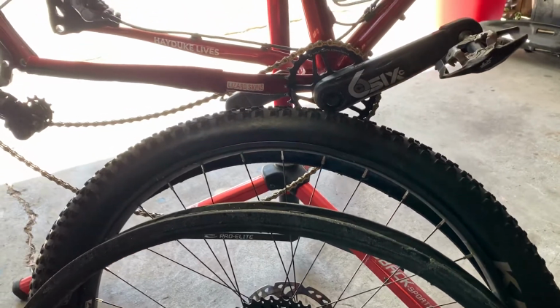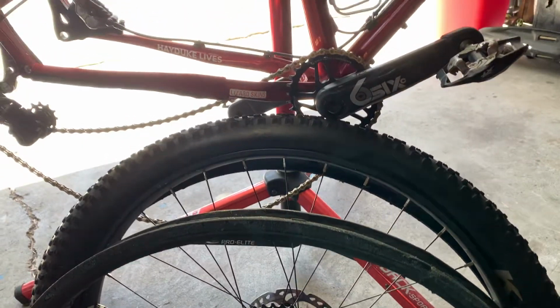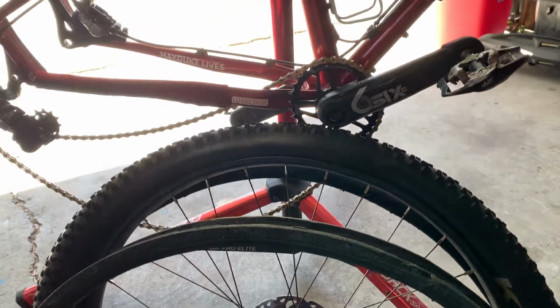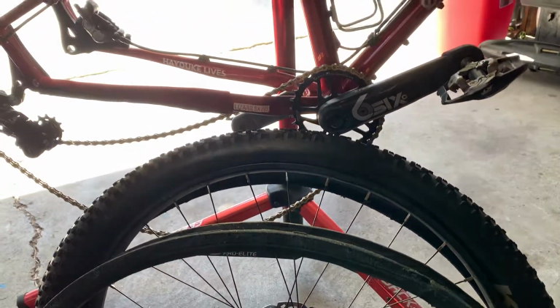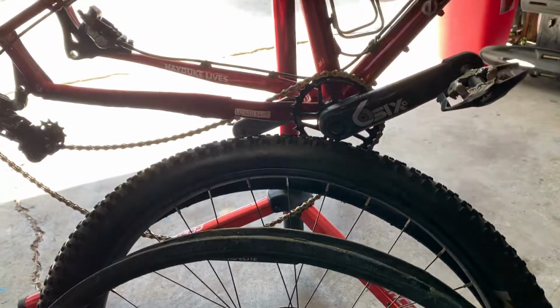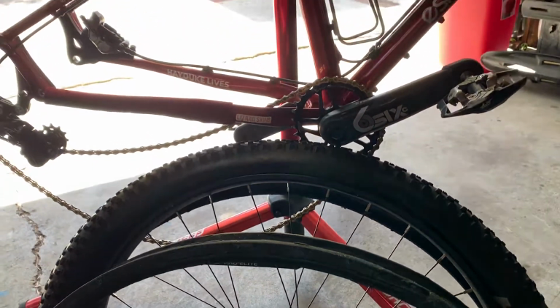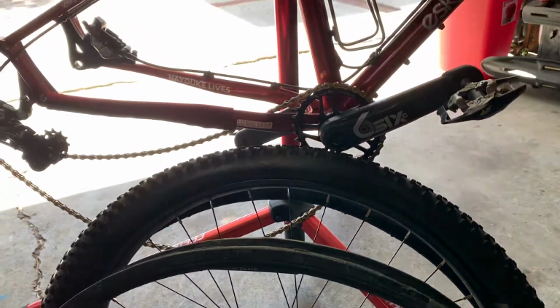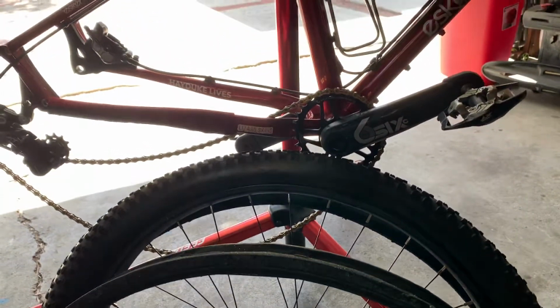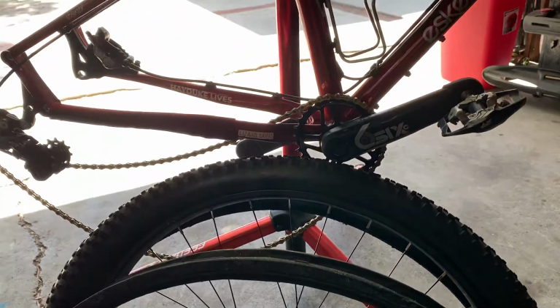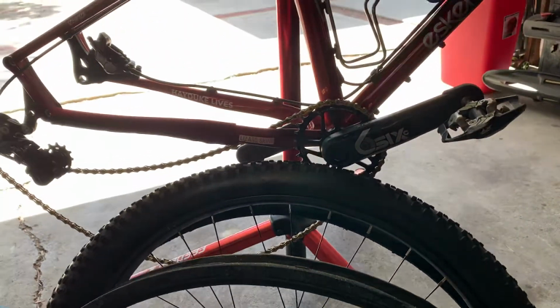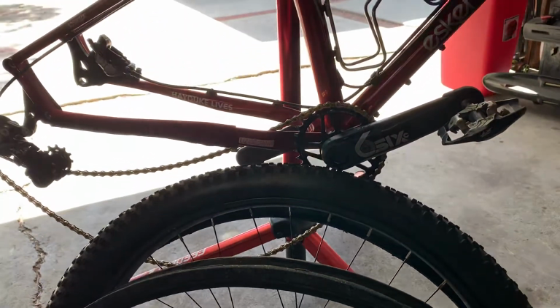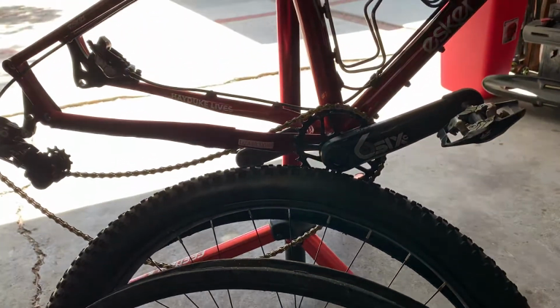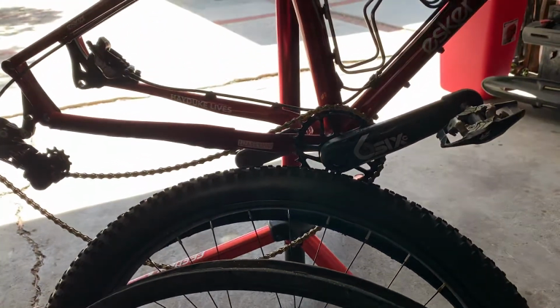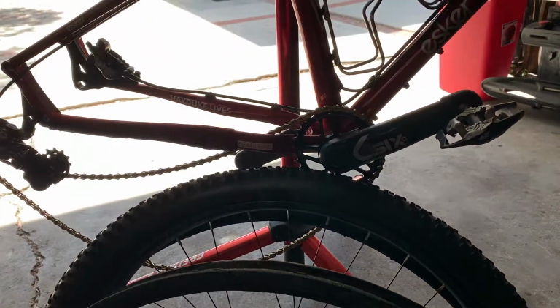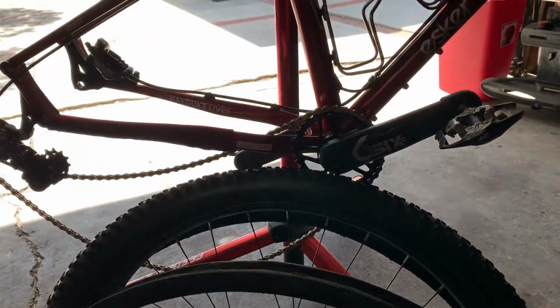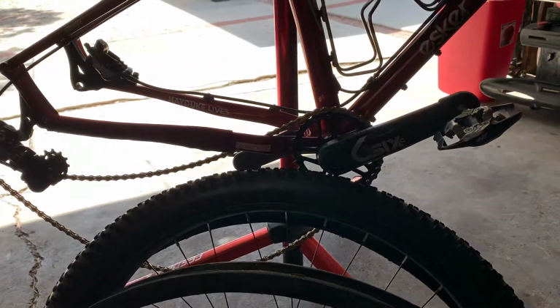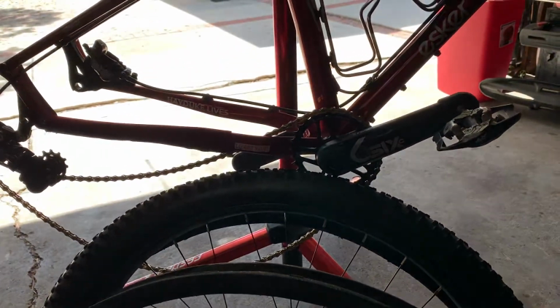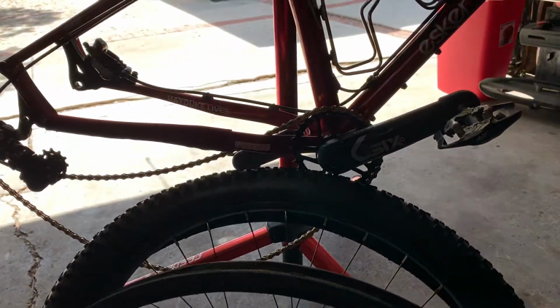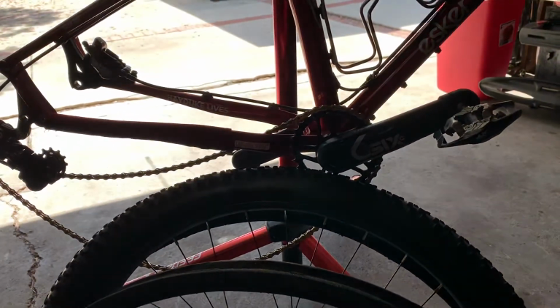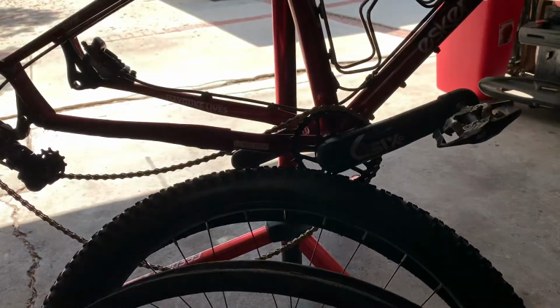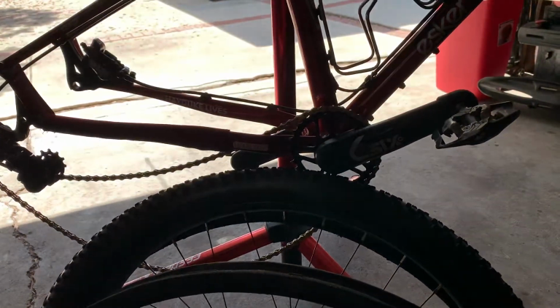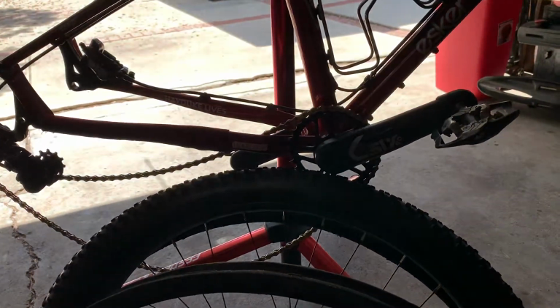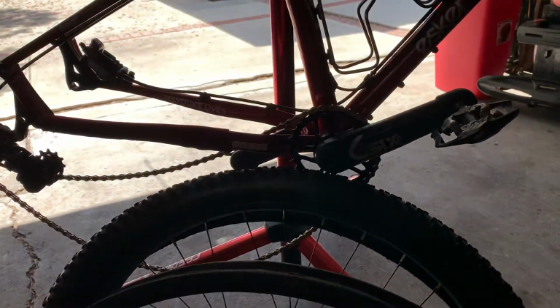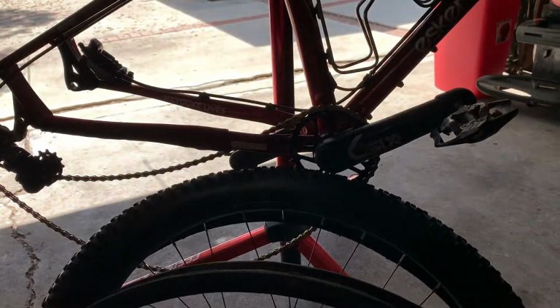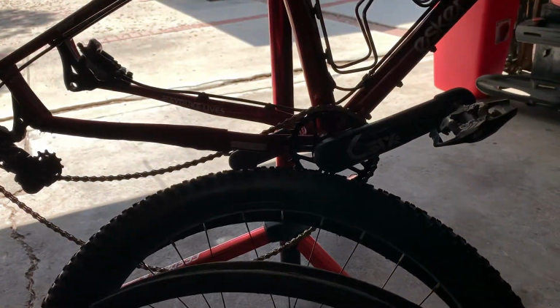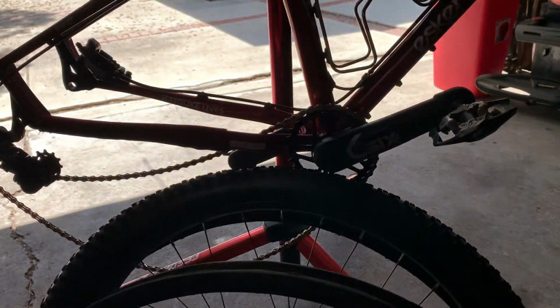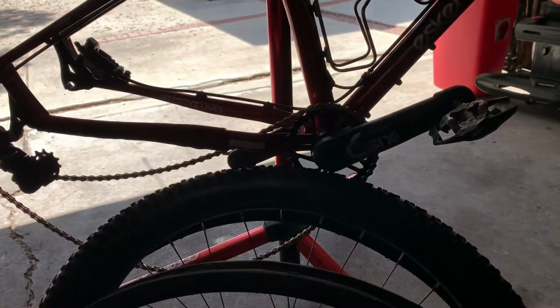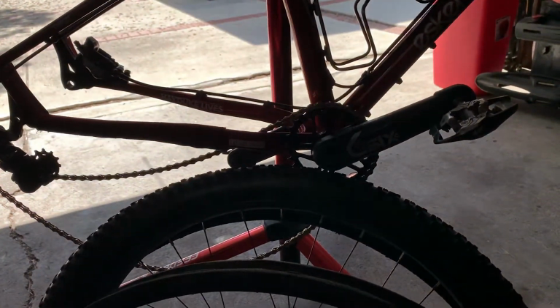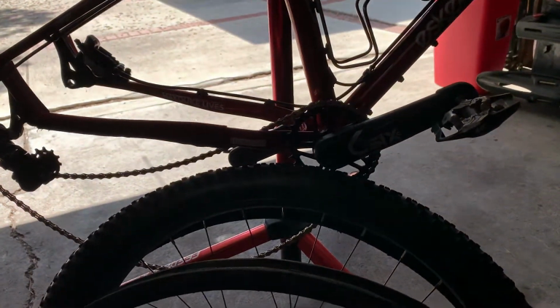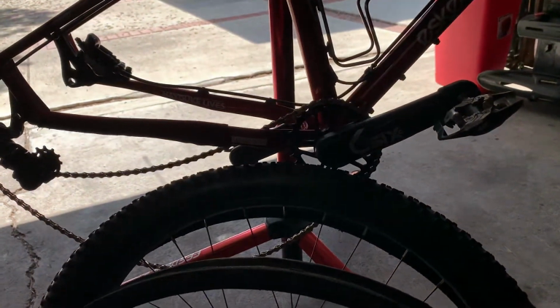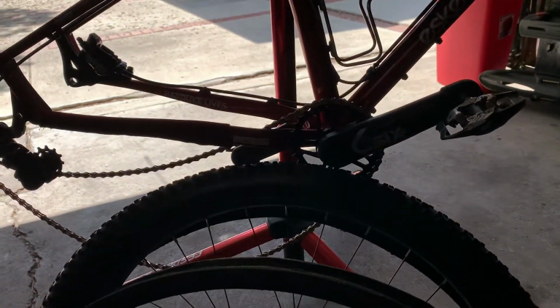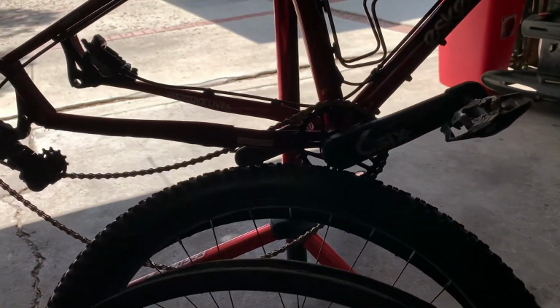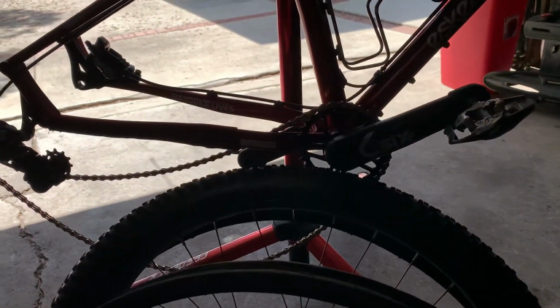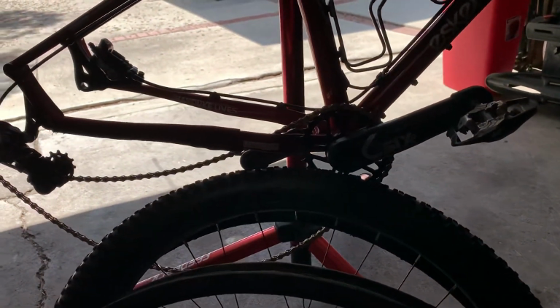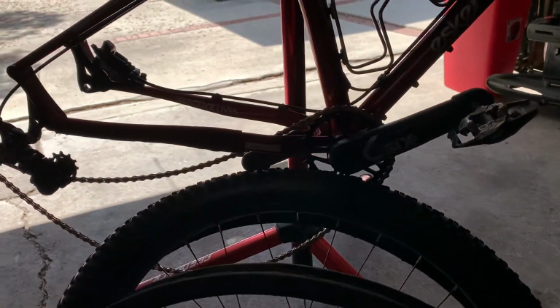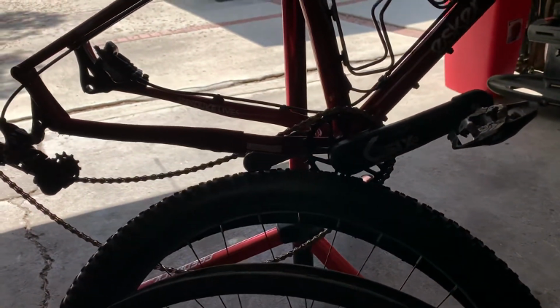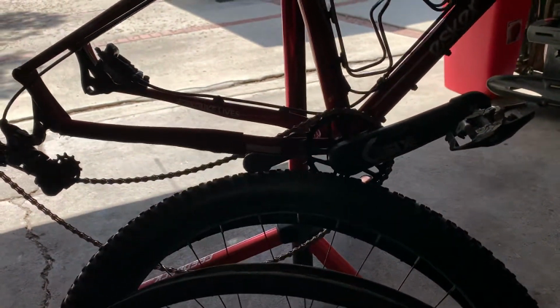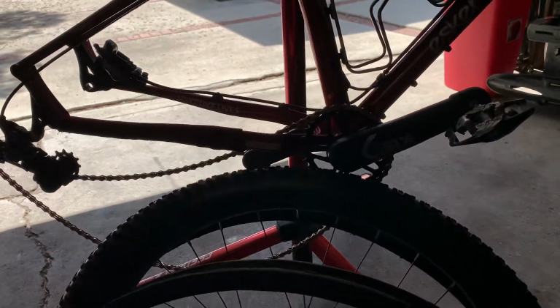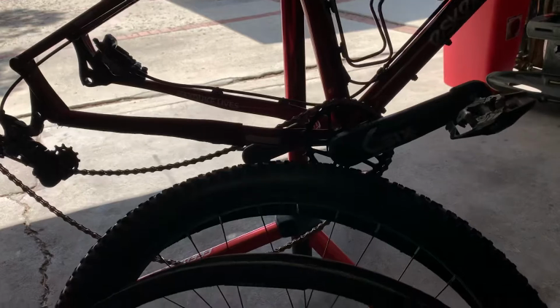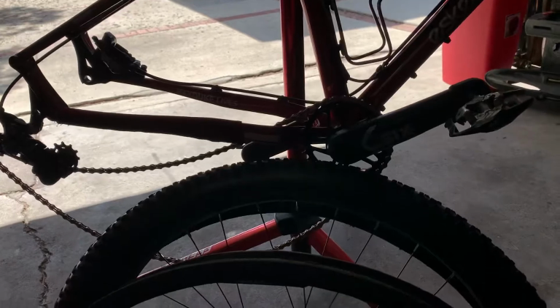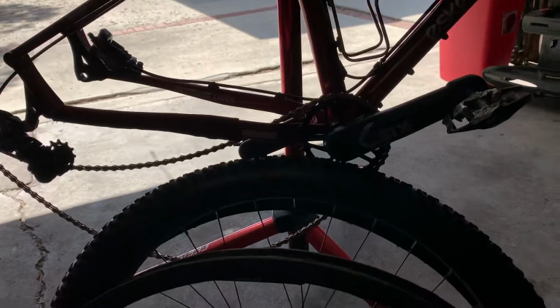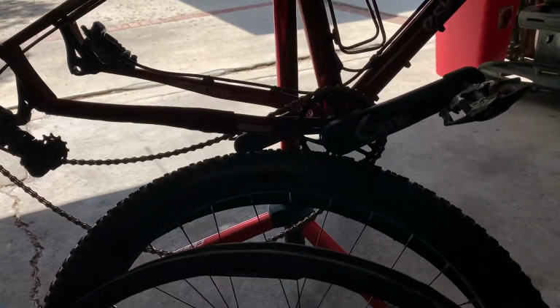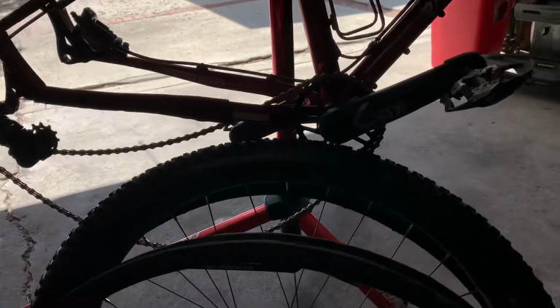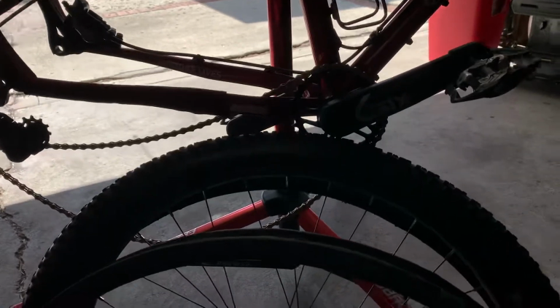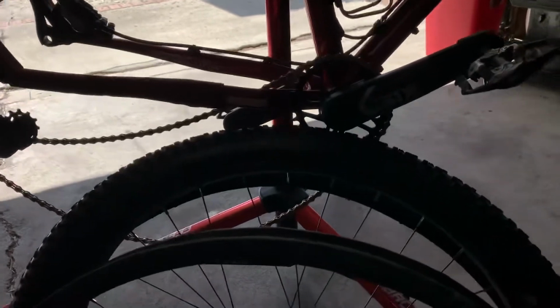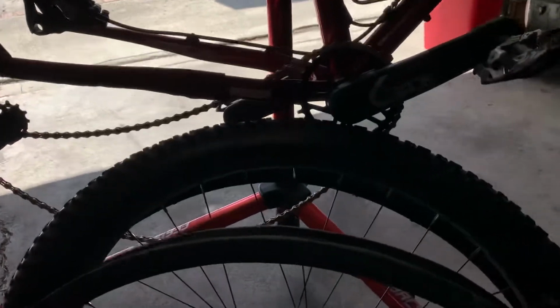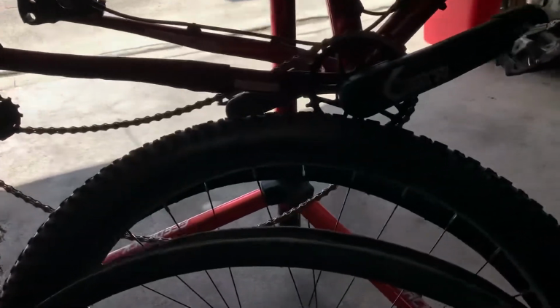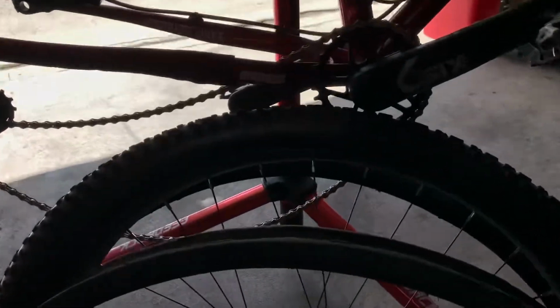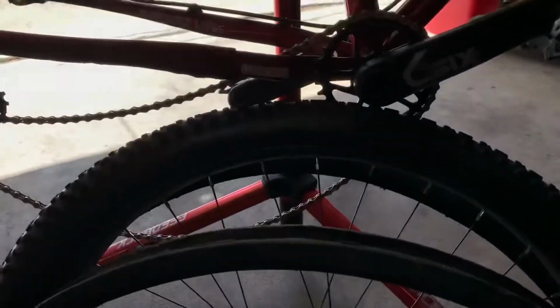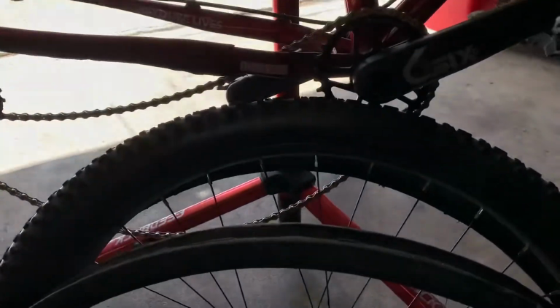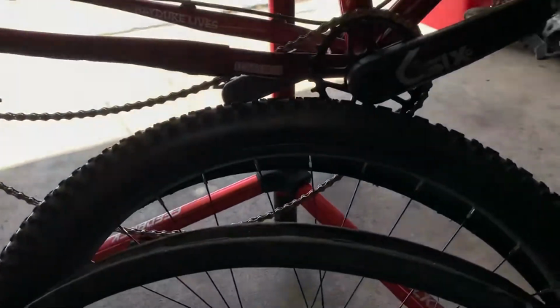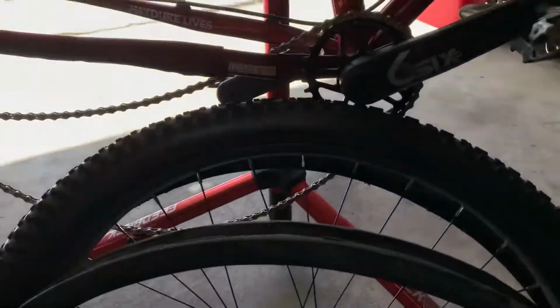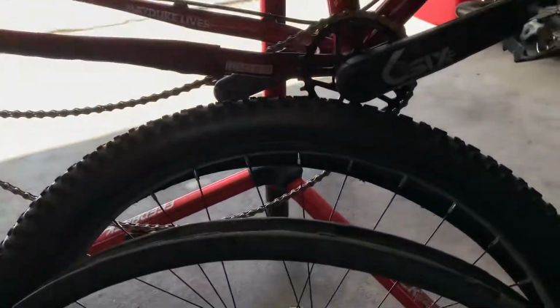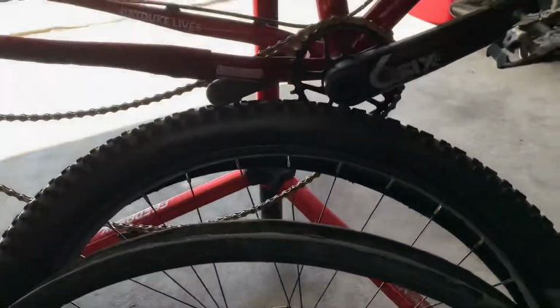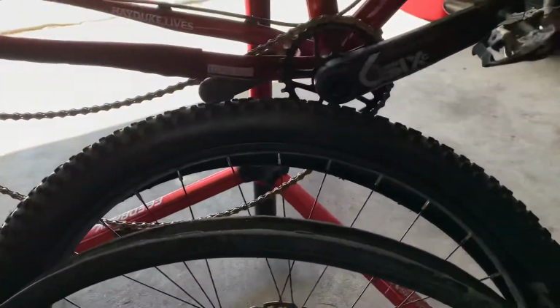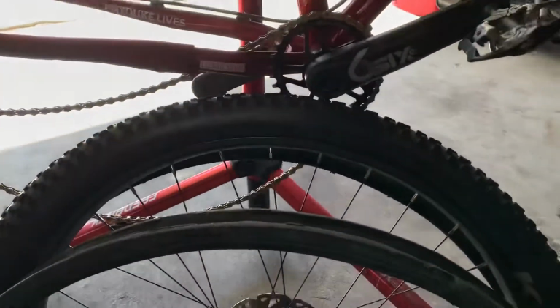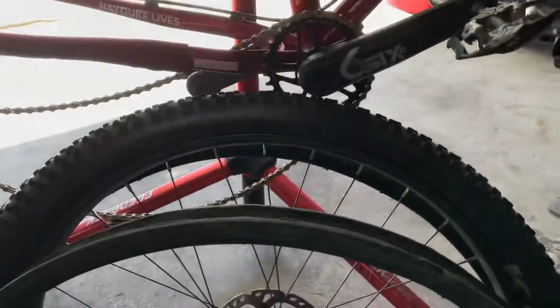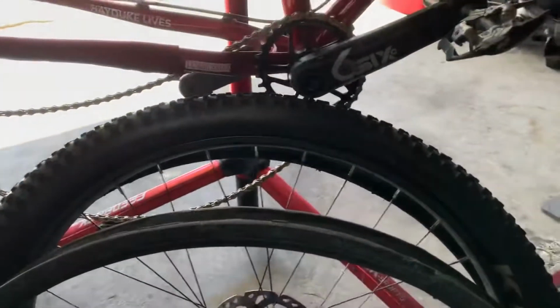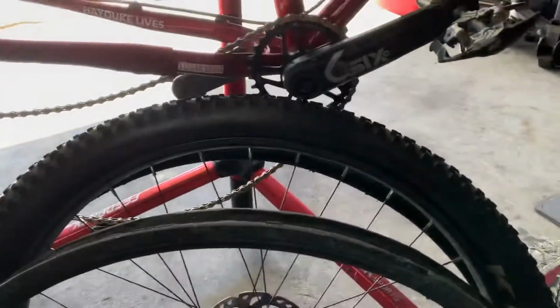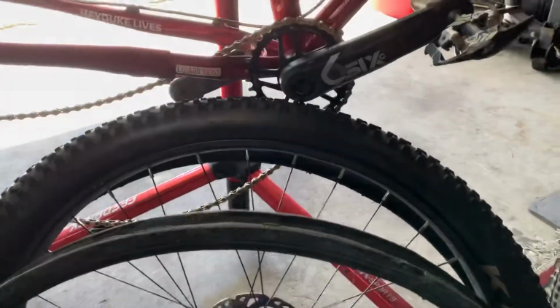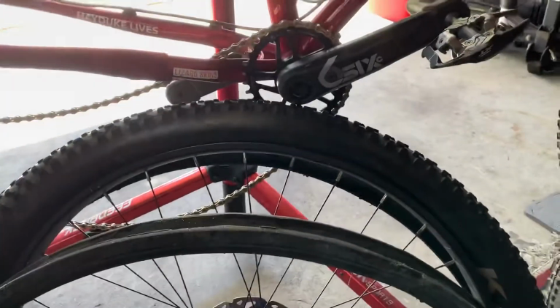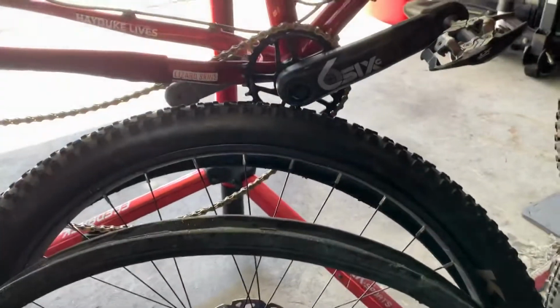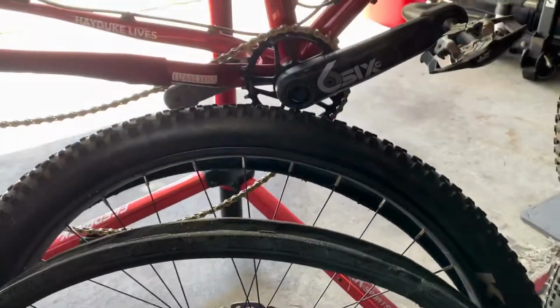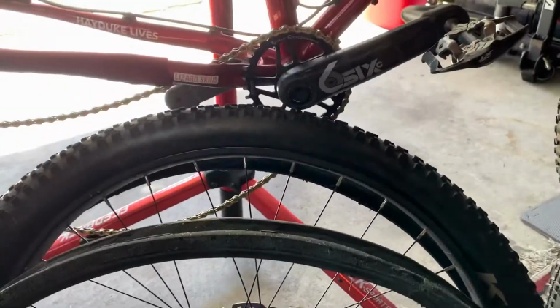Anyway, I'm going to put those back on and then I'll make a ride video with the 275 plus and the Kenda Havoc tires. You guys tell me what you think.